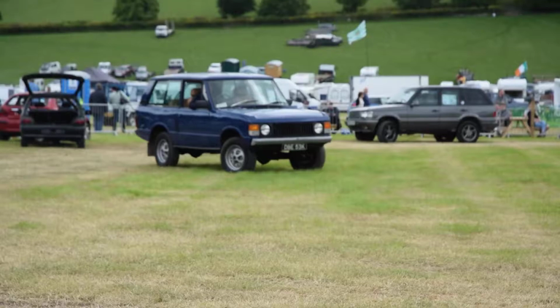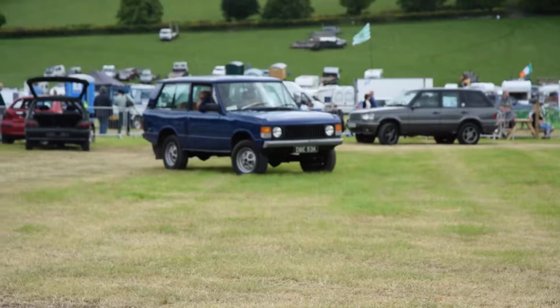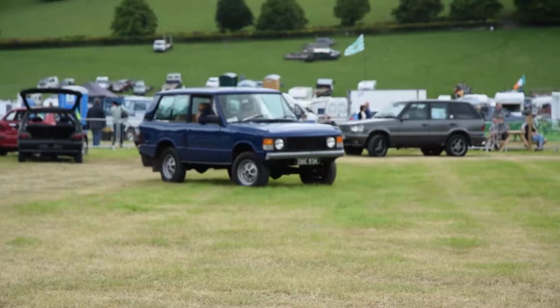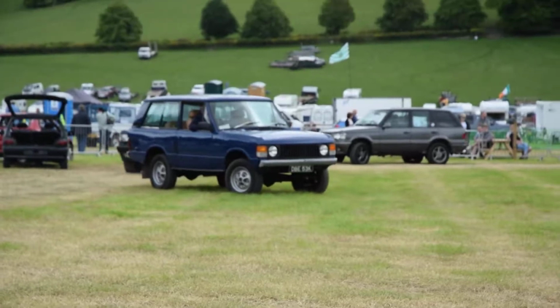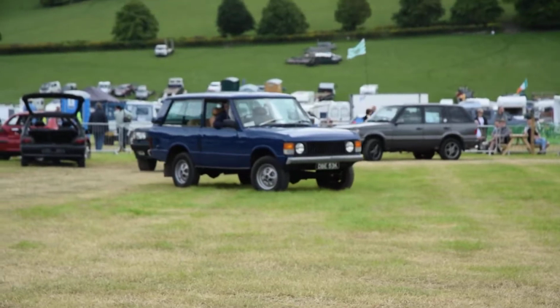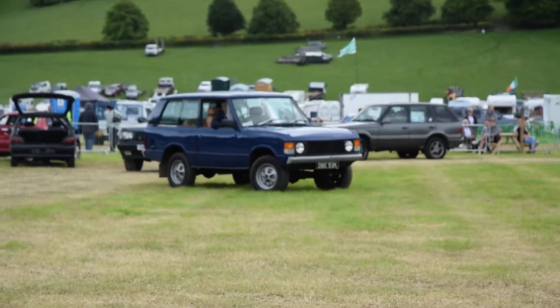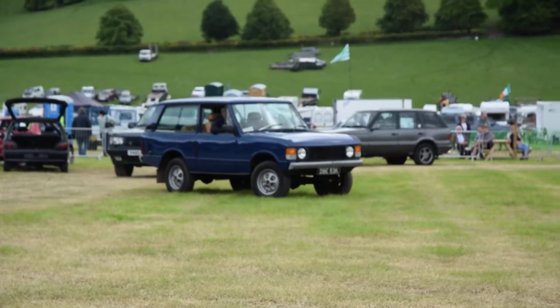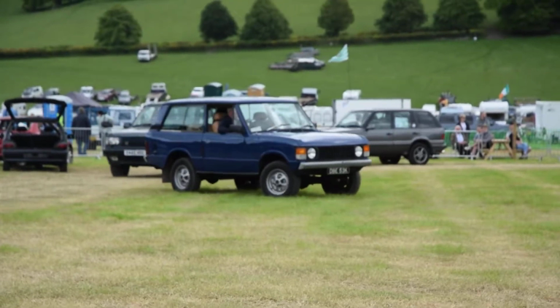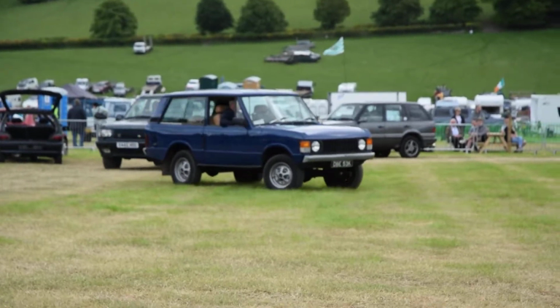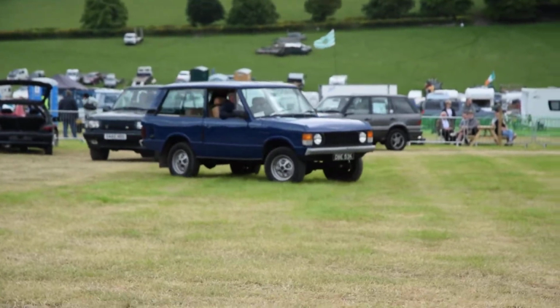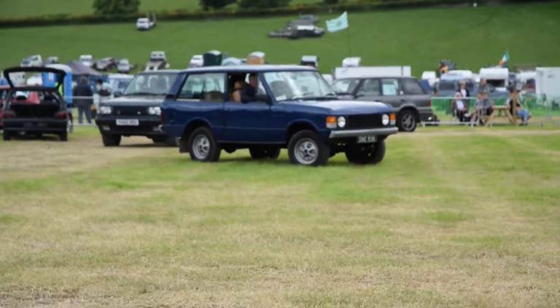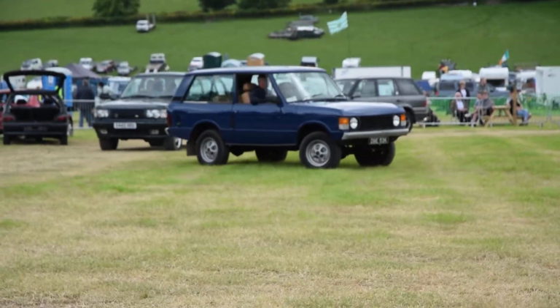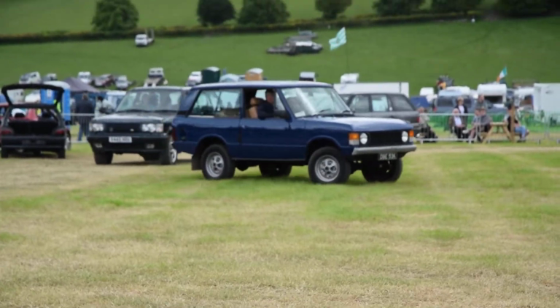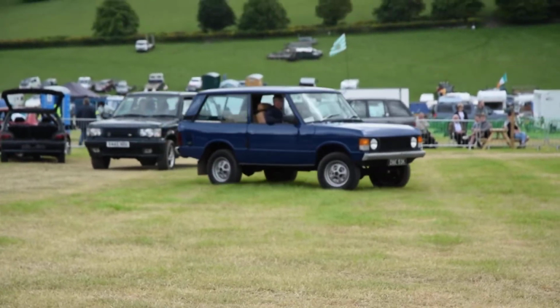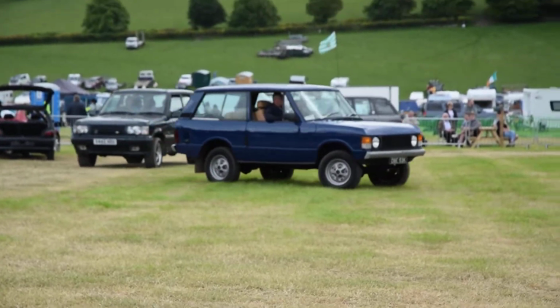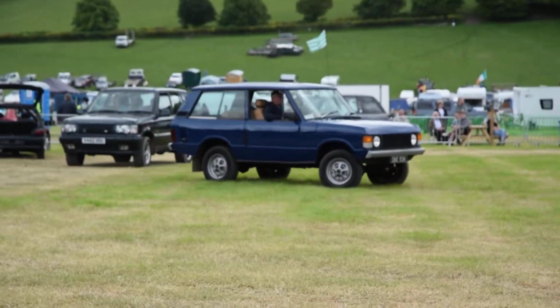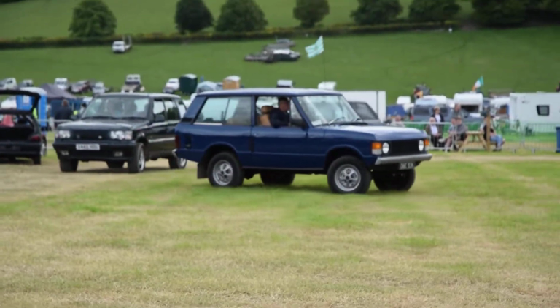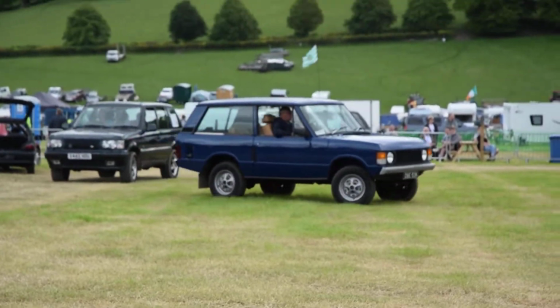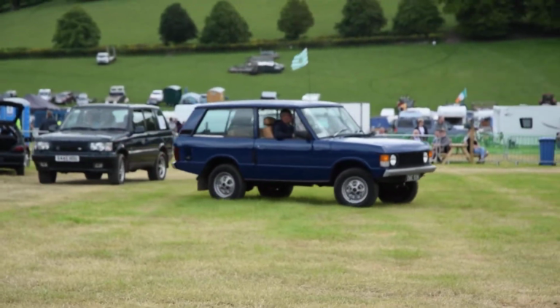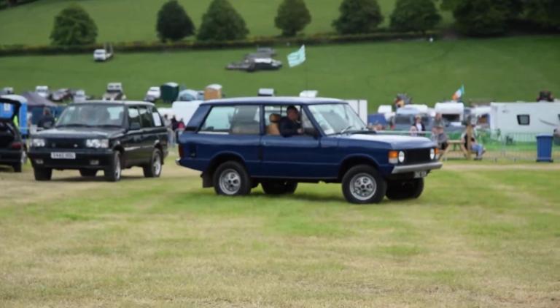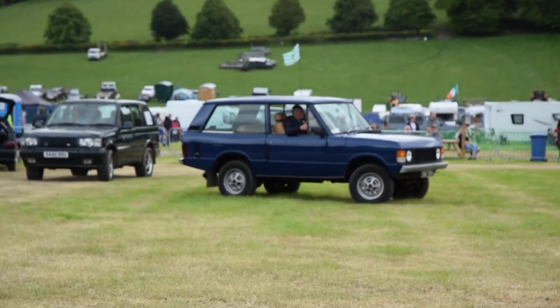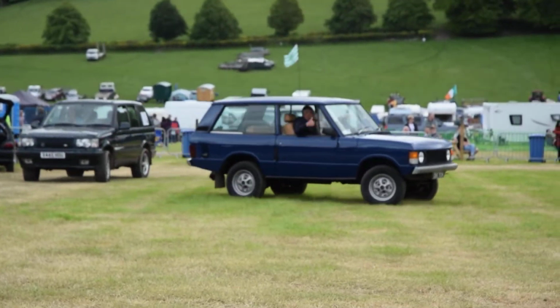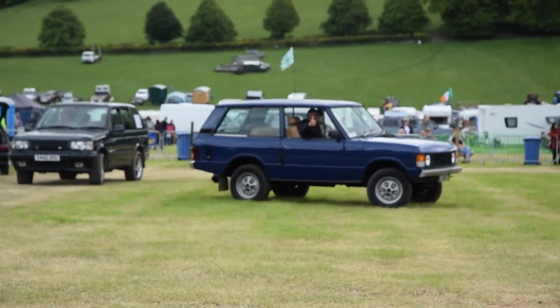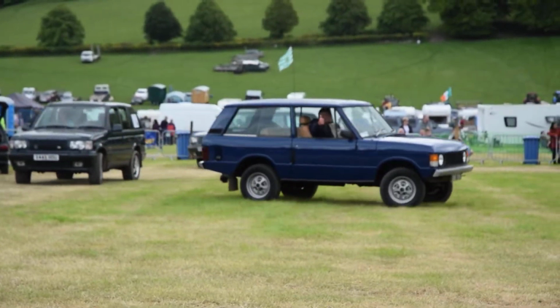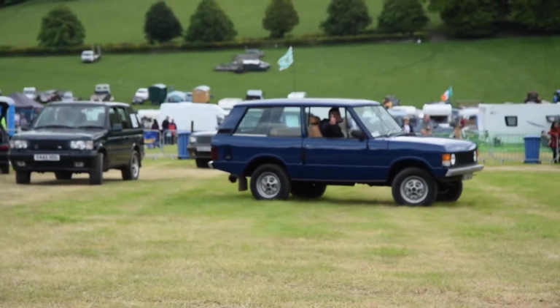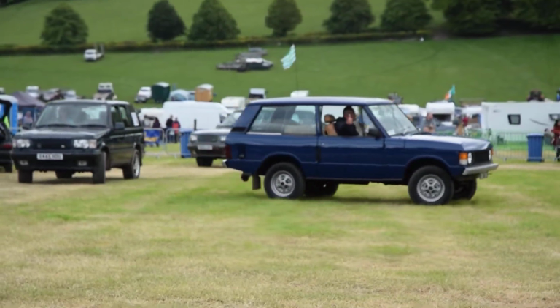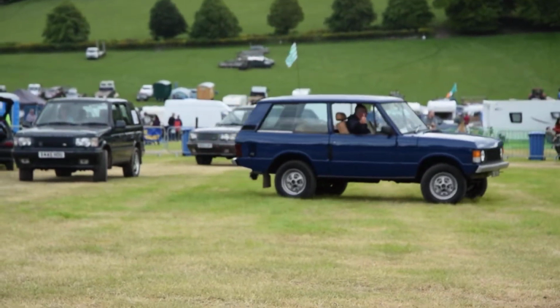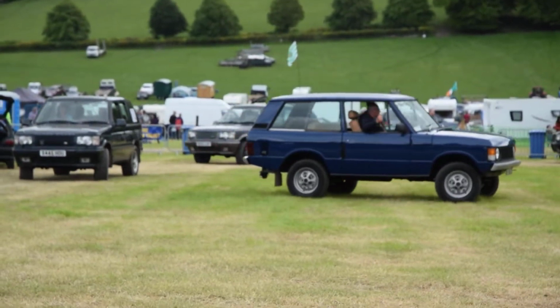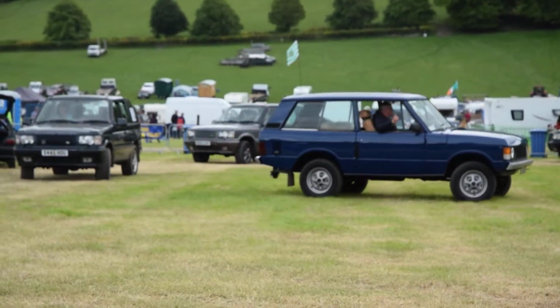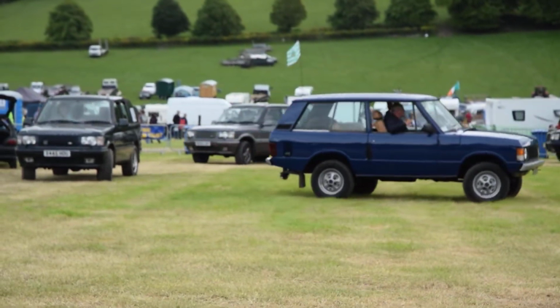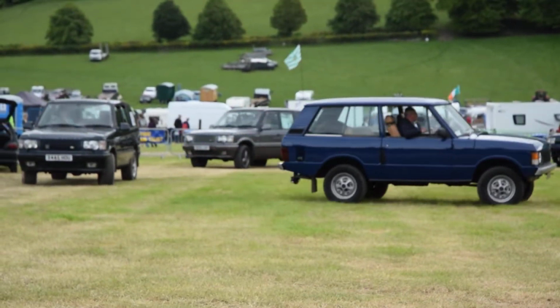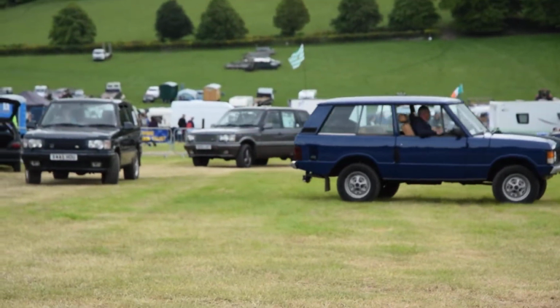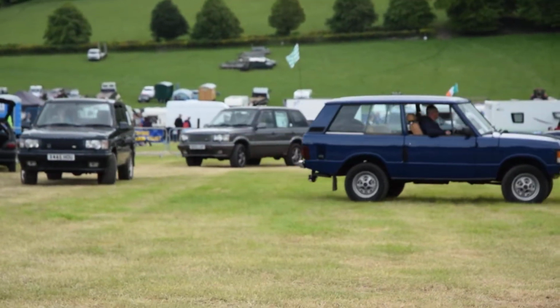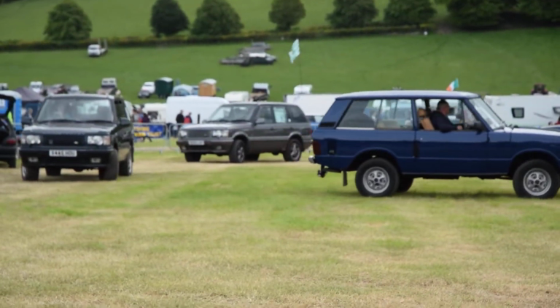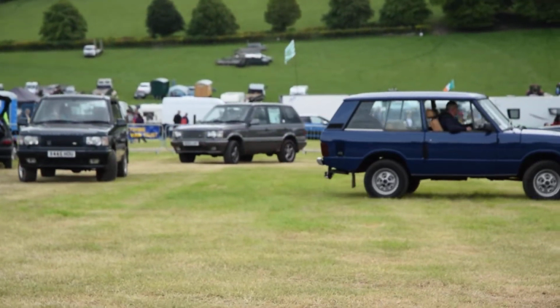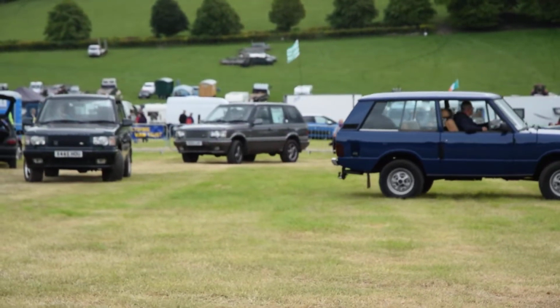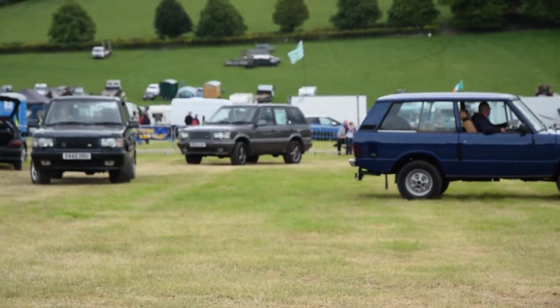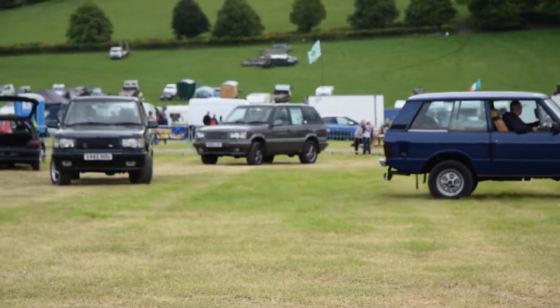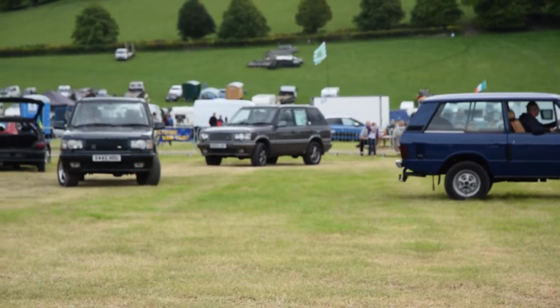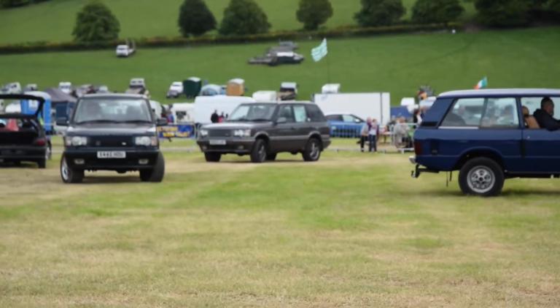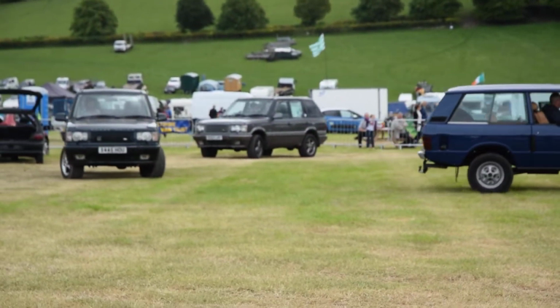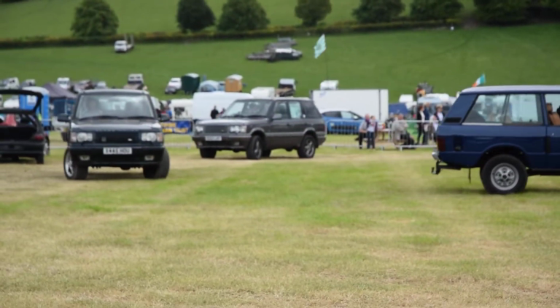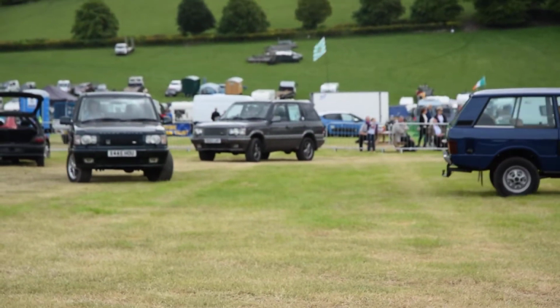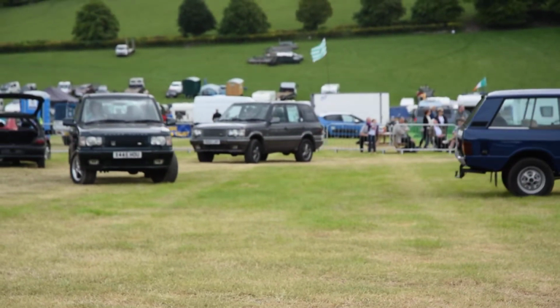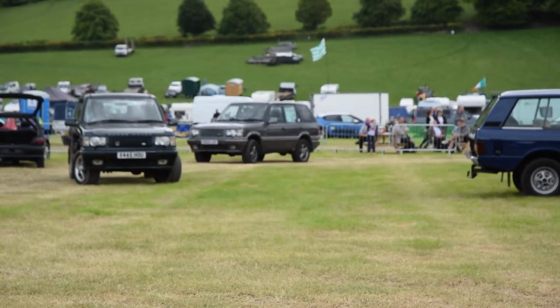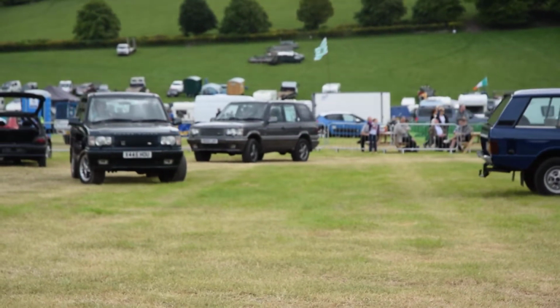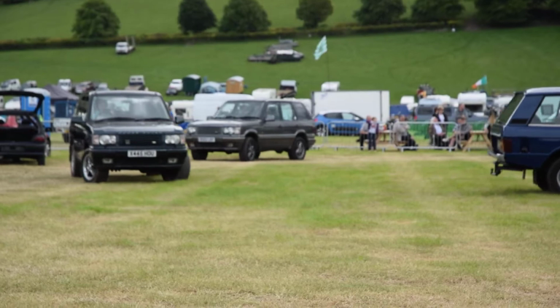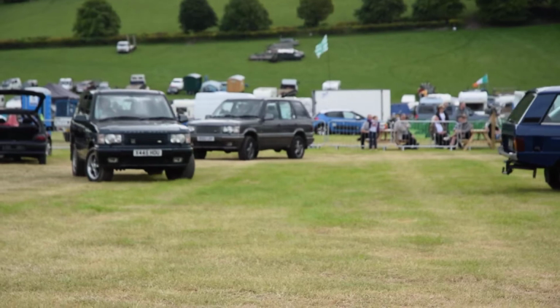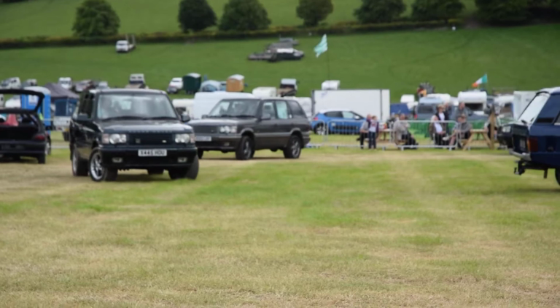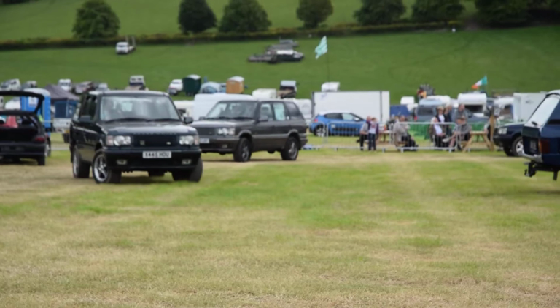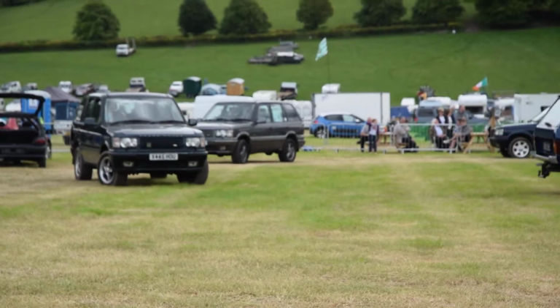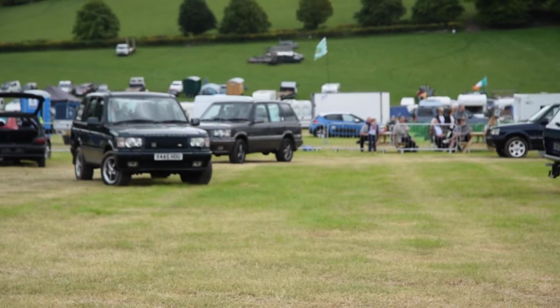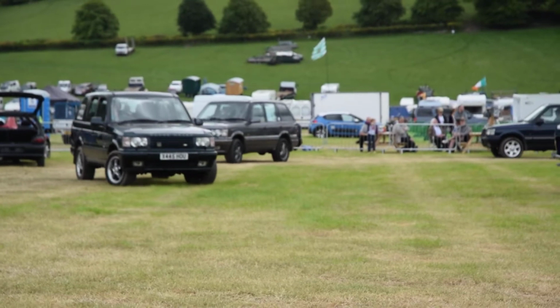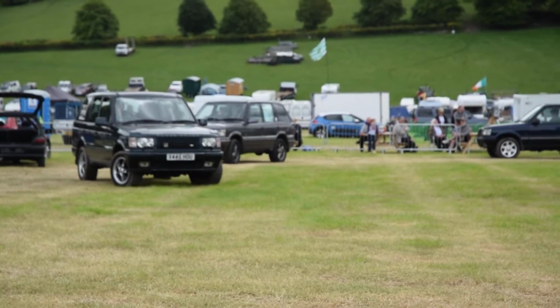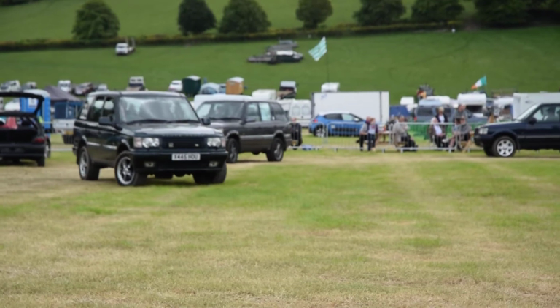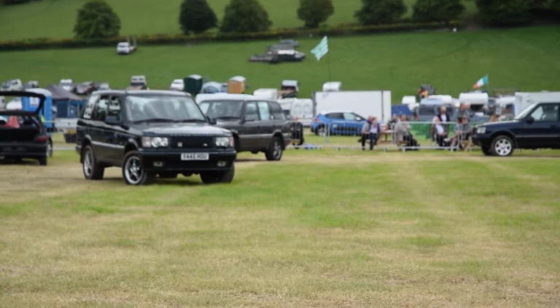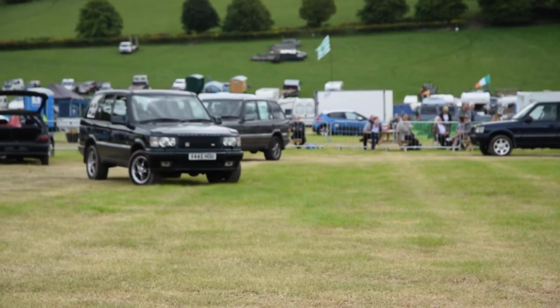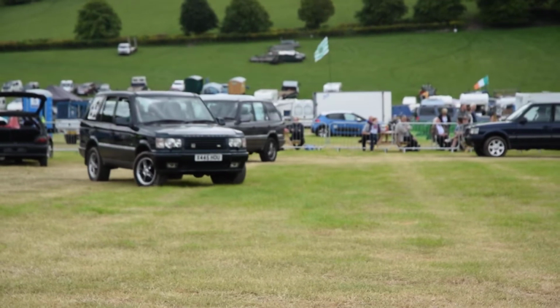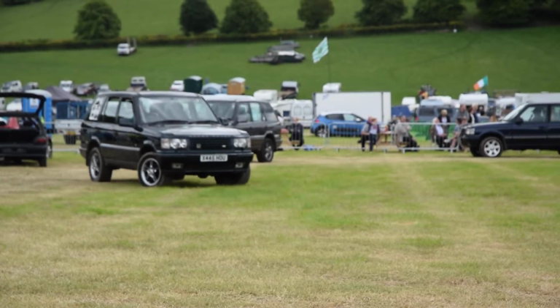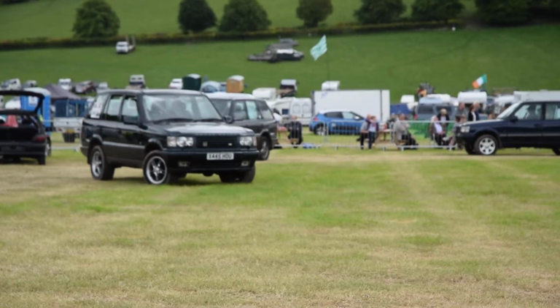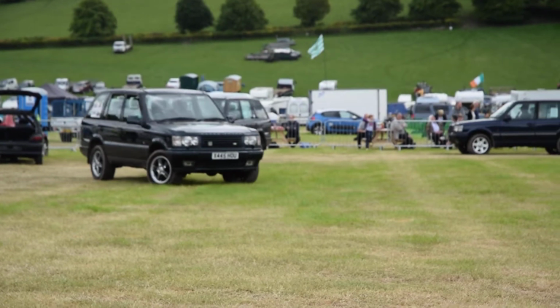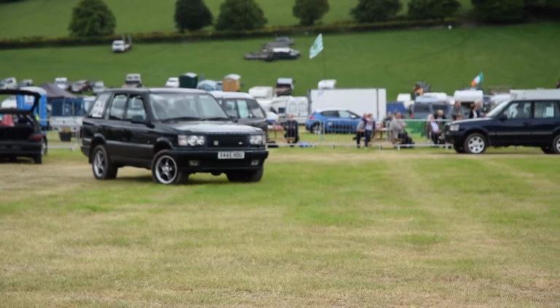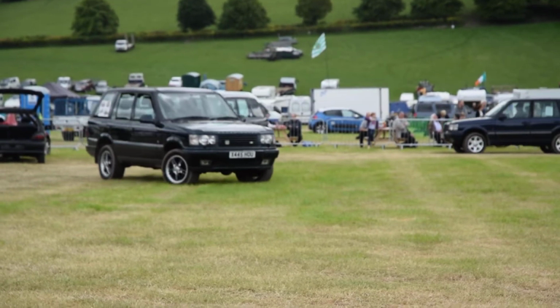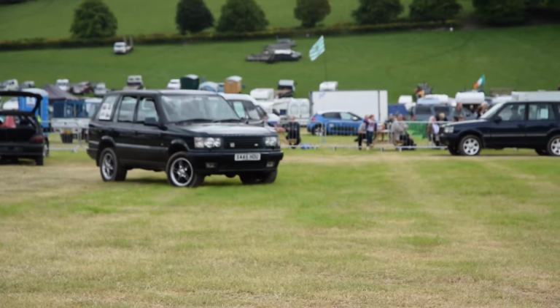With extra blingy bits on it, and it's done 170,000 miles and it's still going strong.